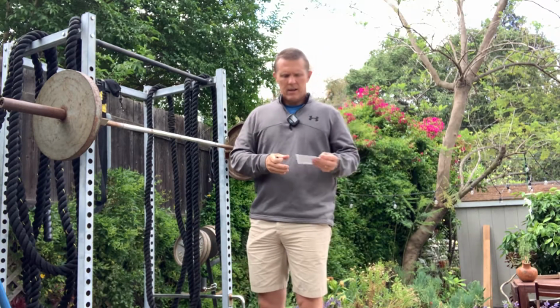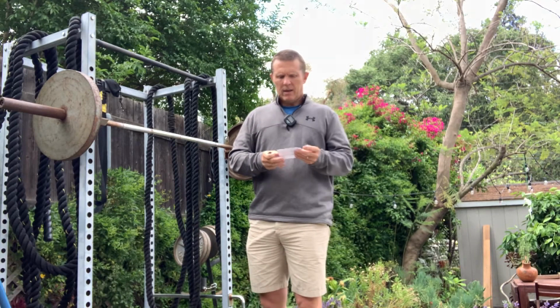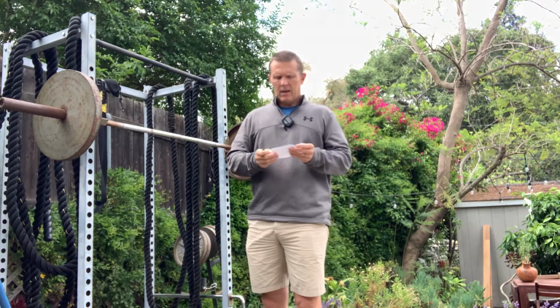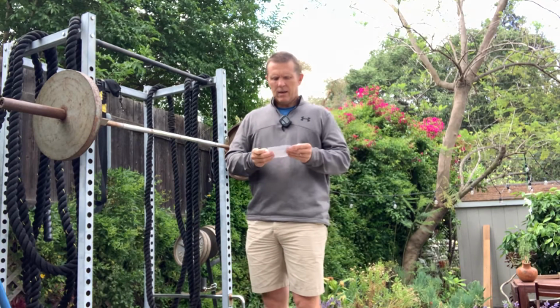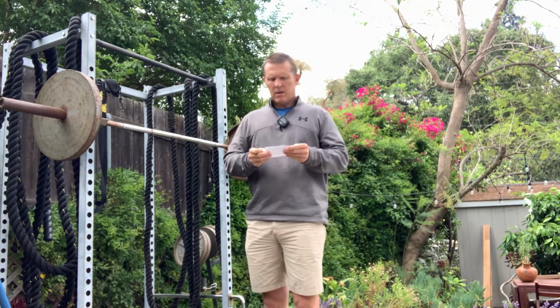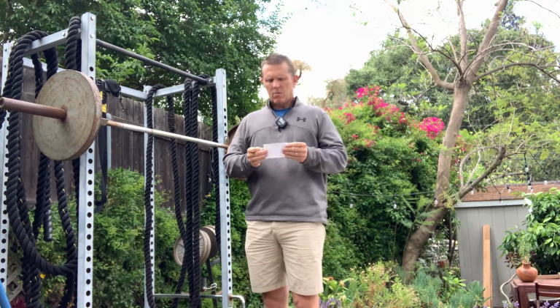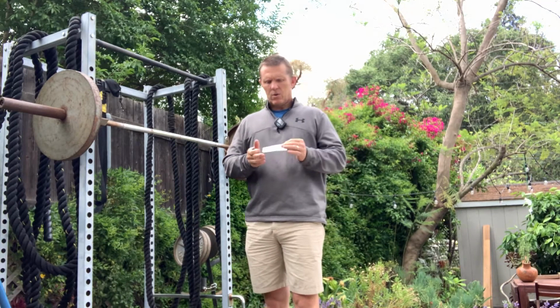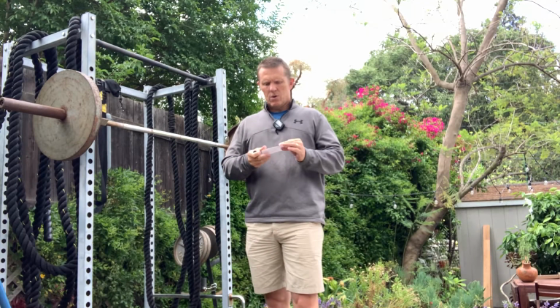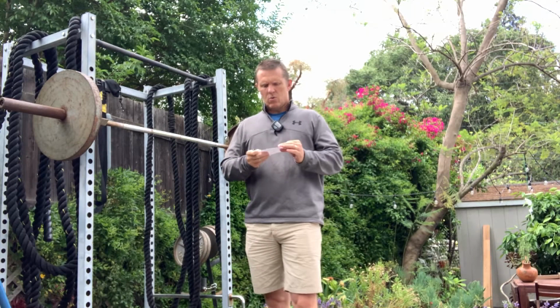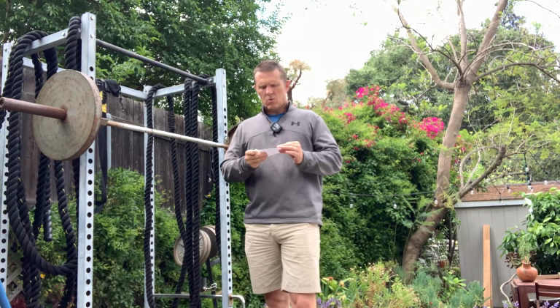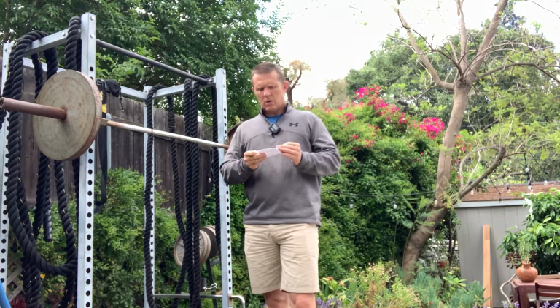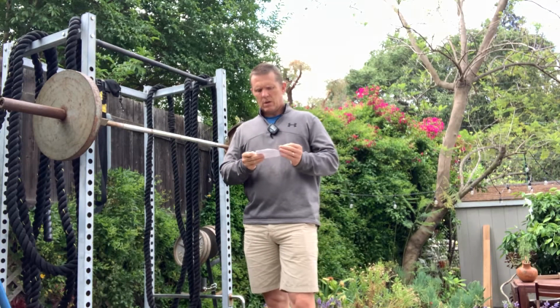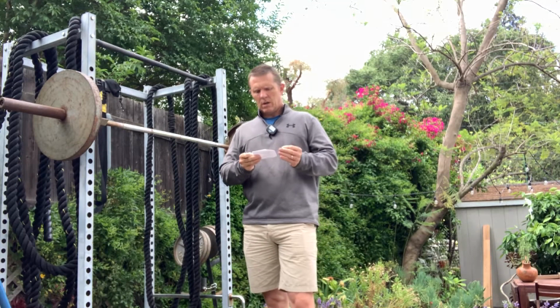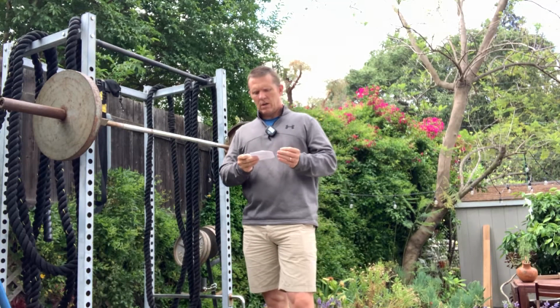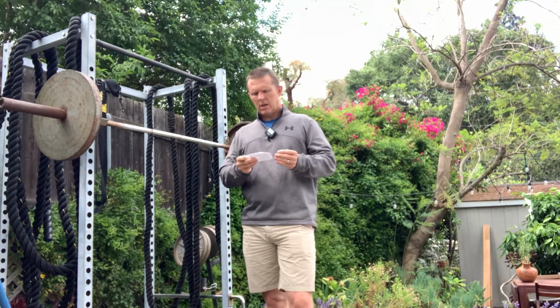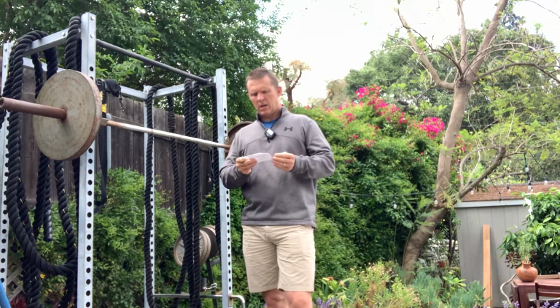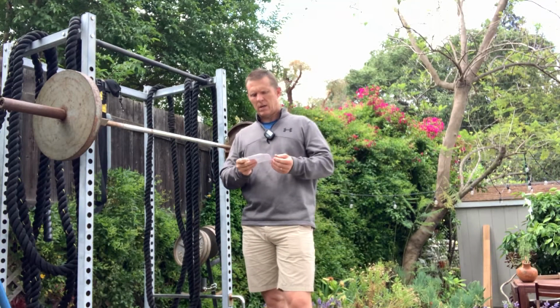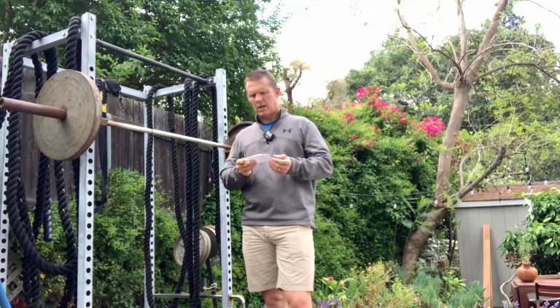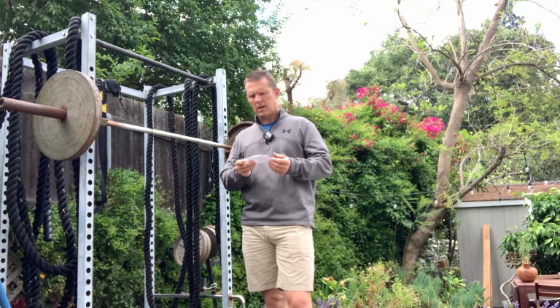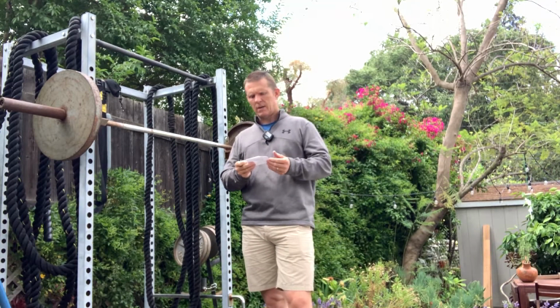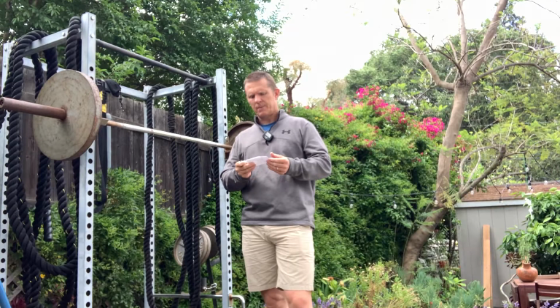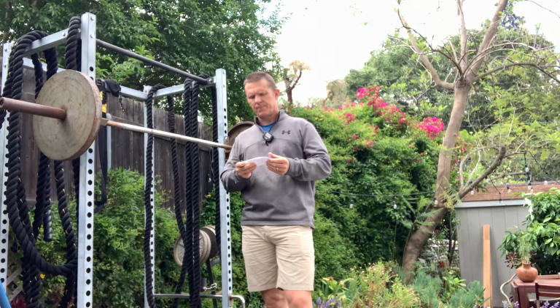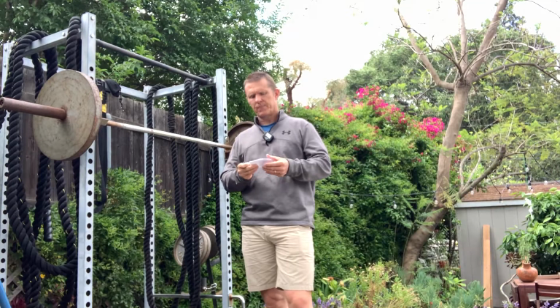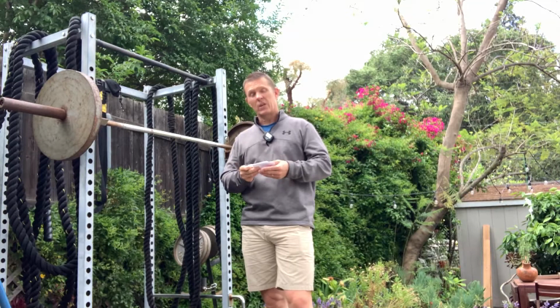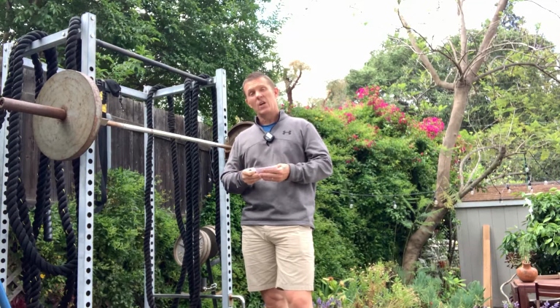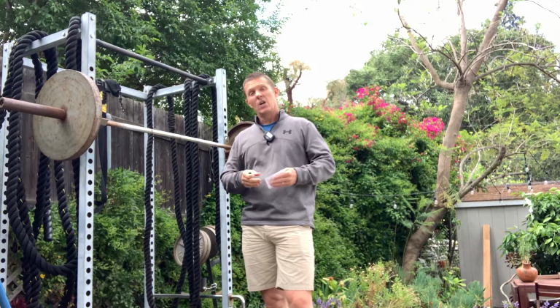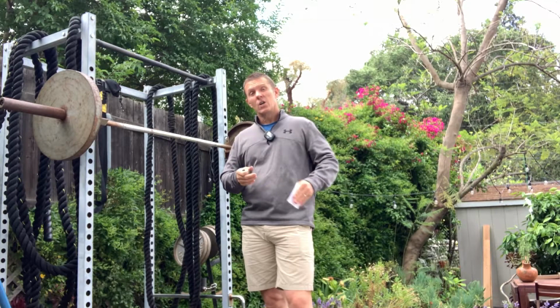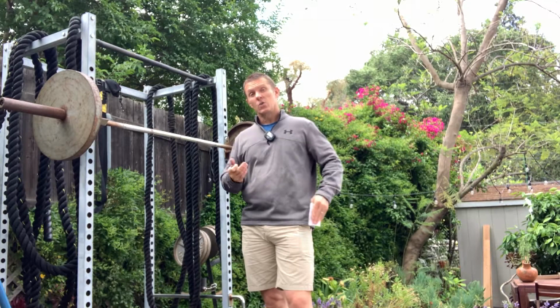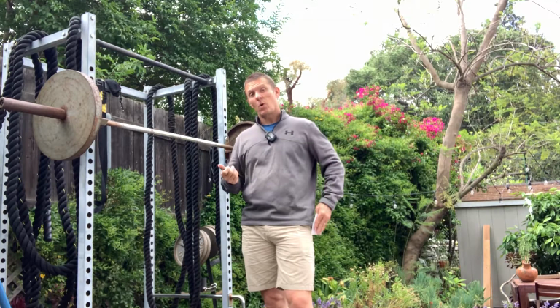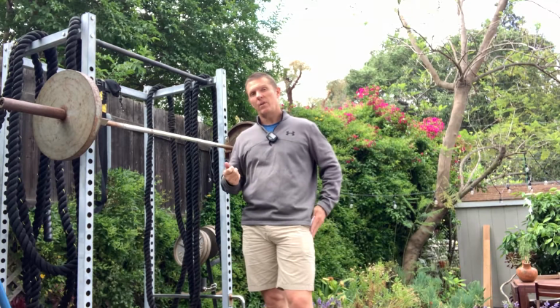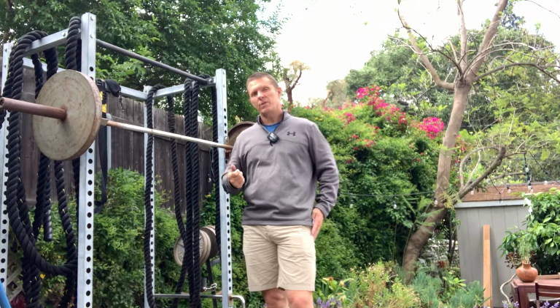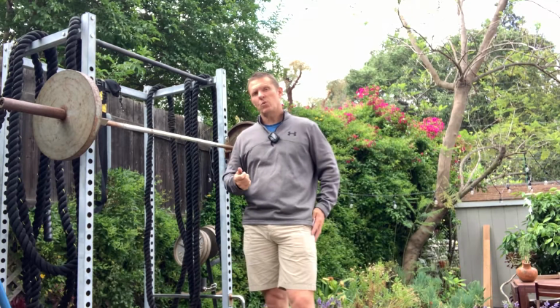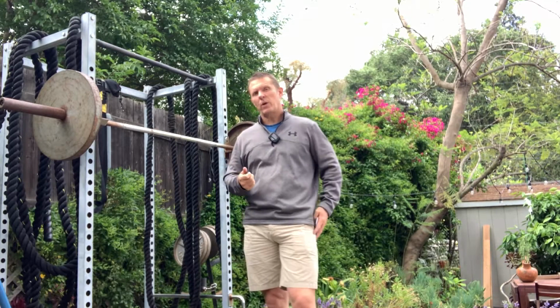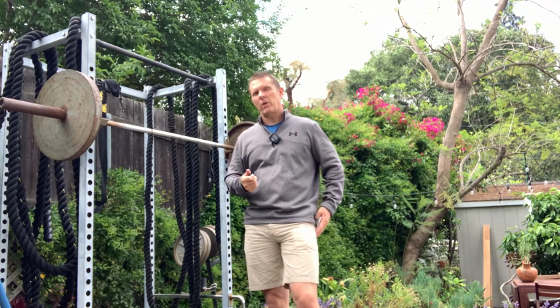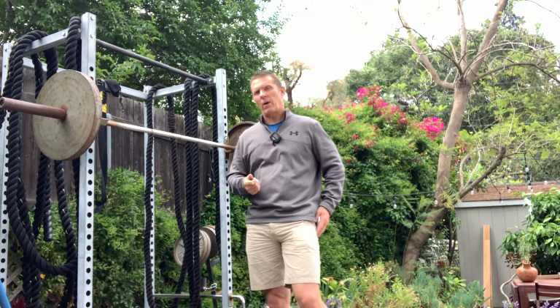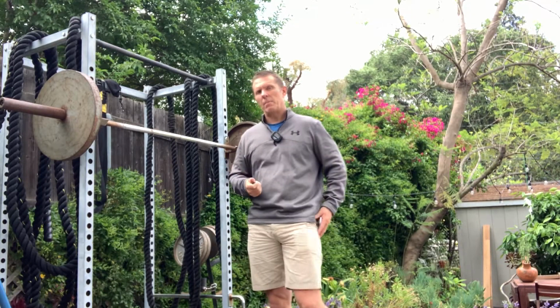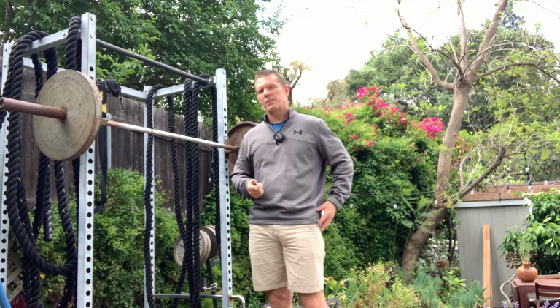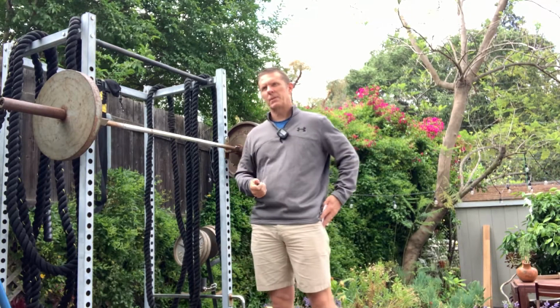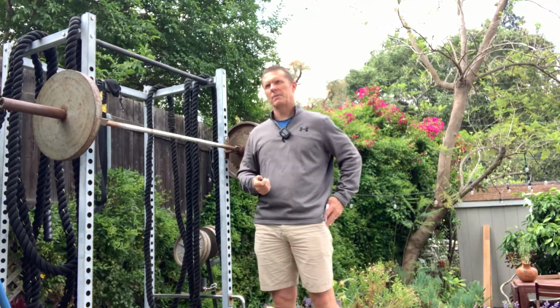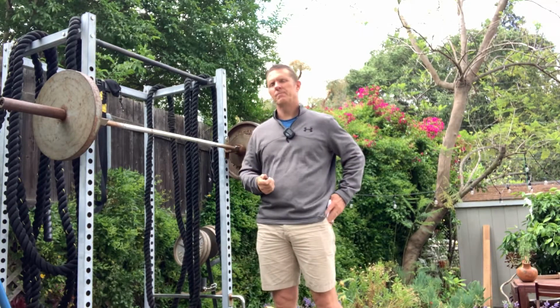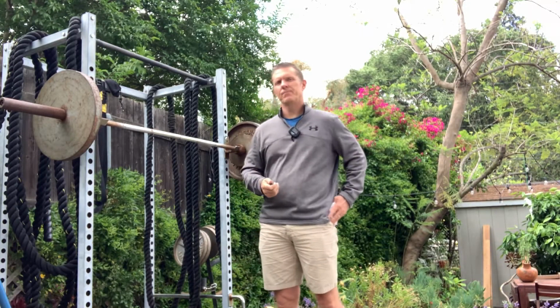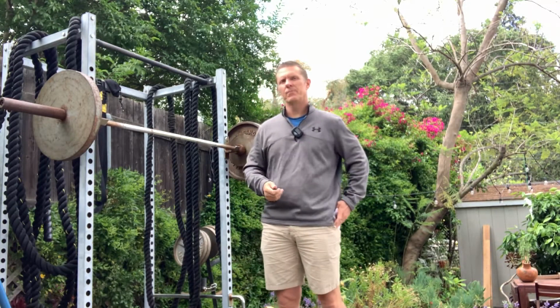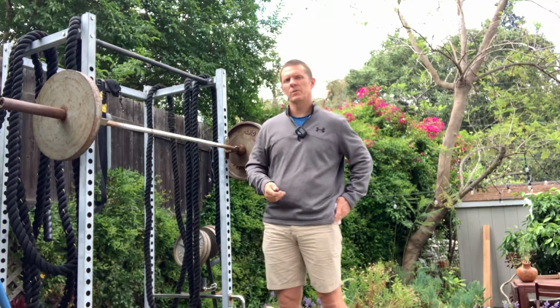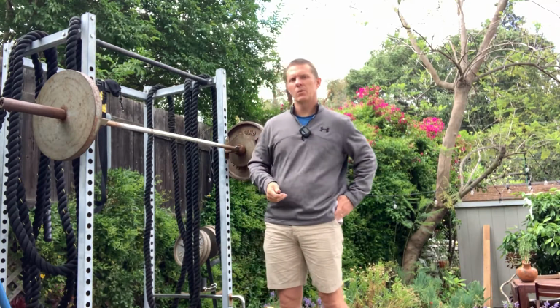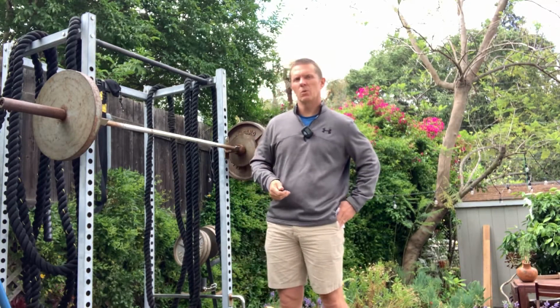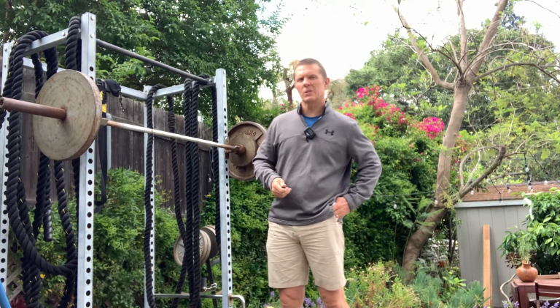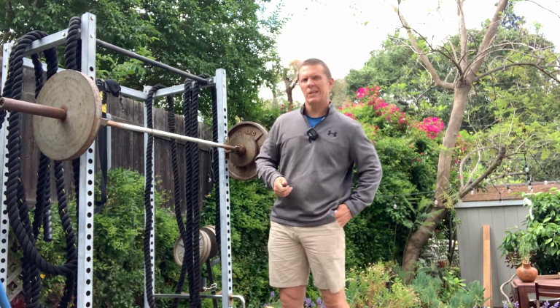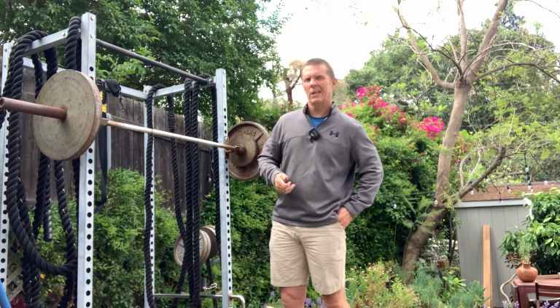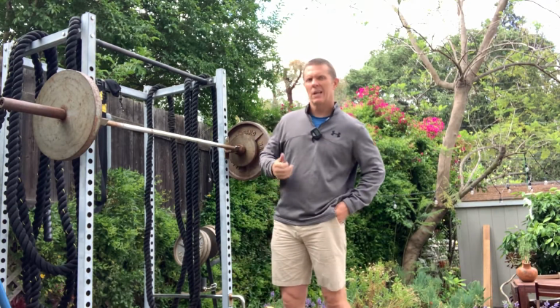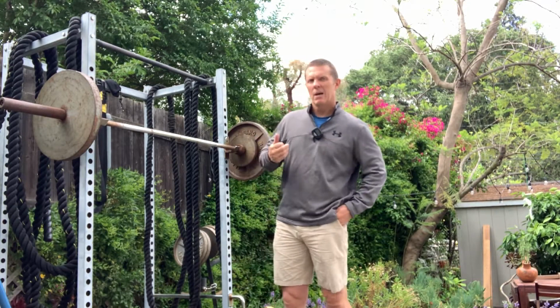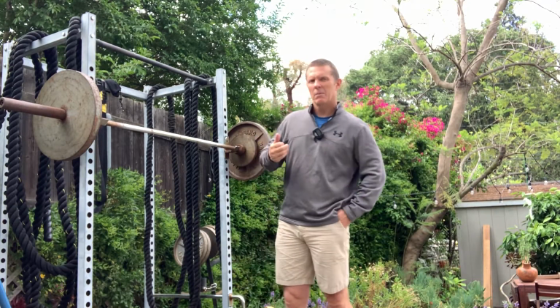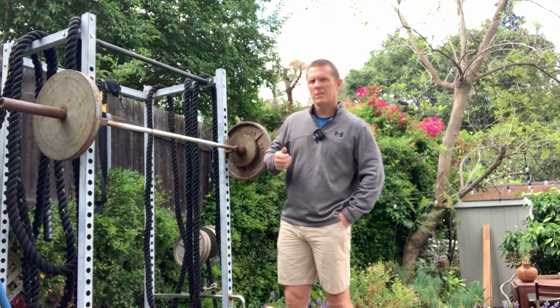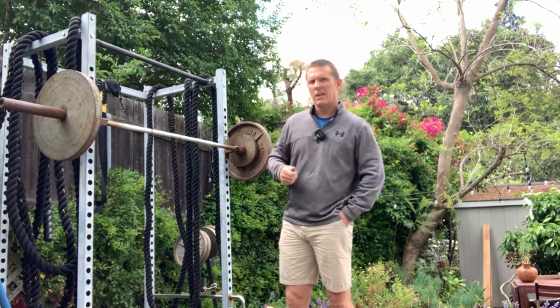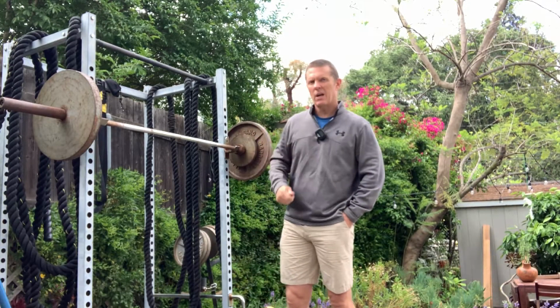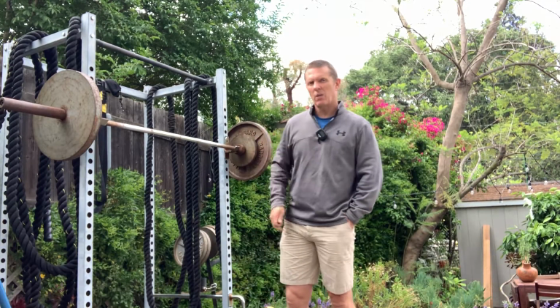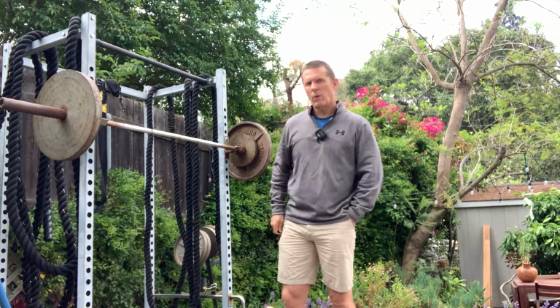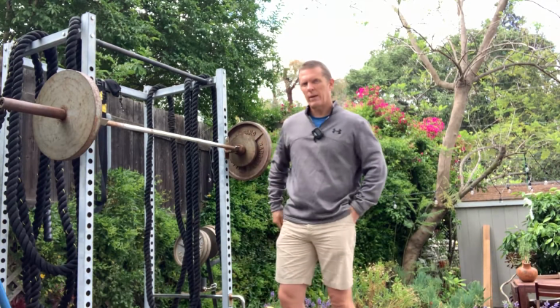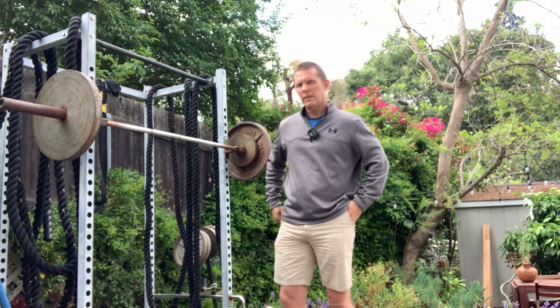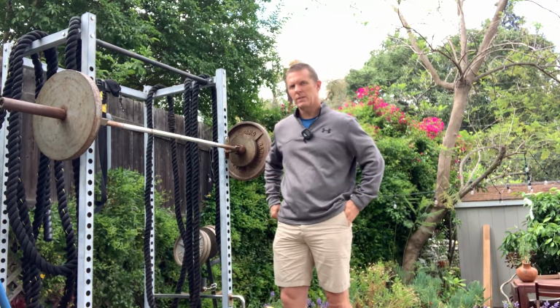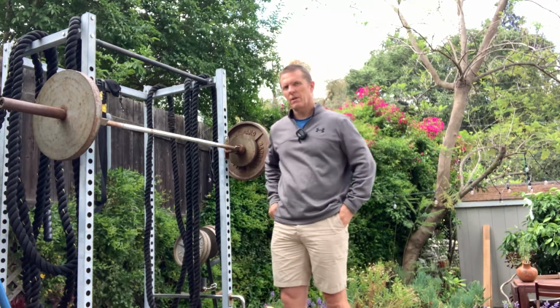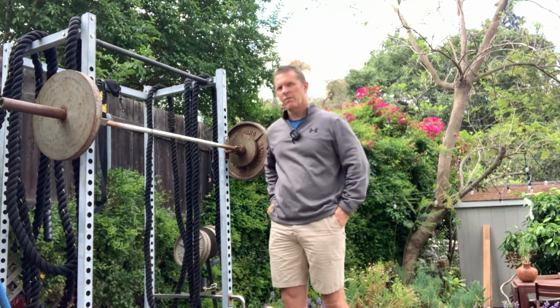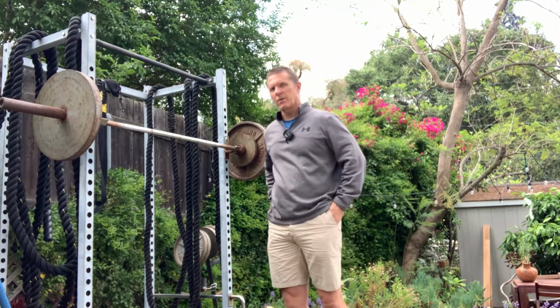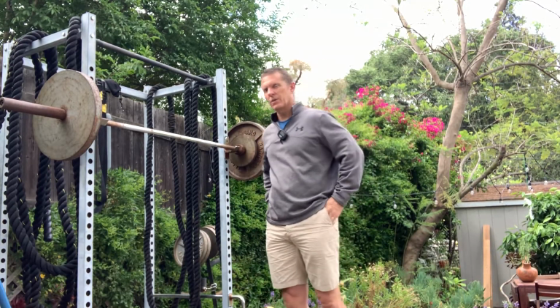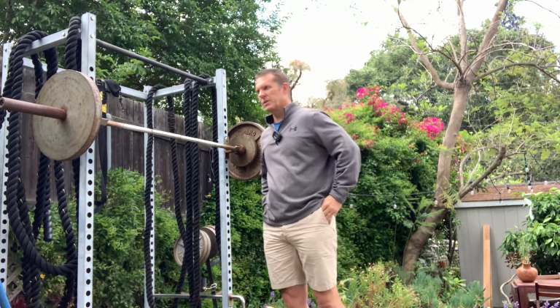And we're doing 12 to 20 reps. So we'll see. We're going to see how the weight is here first.